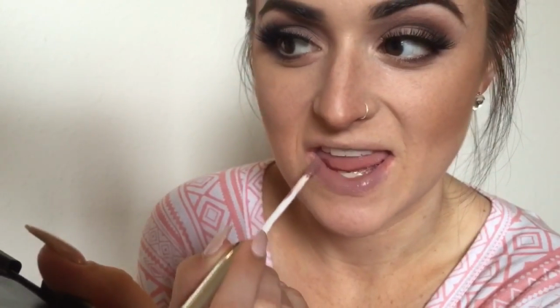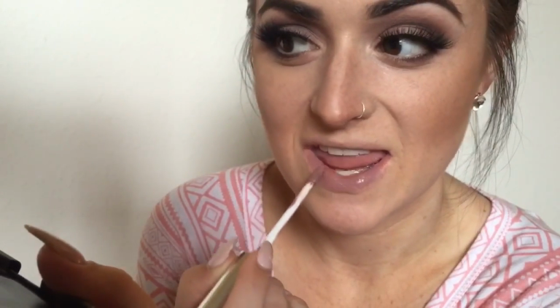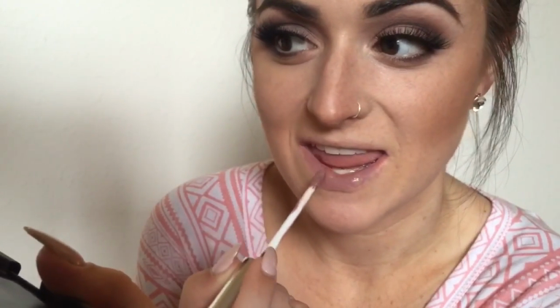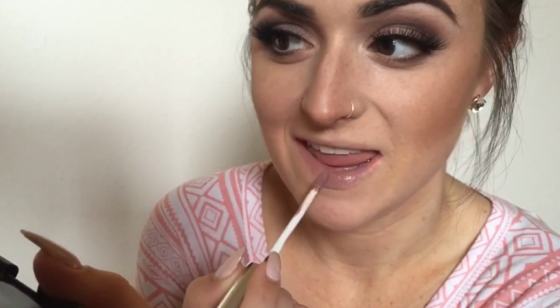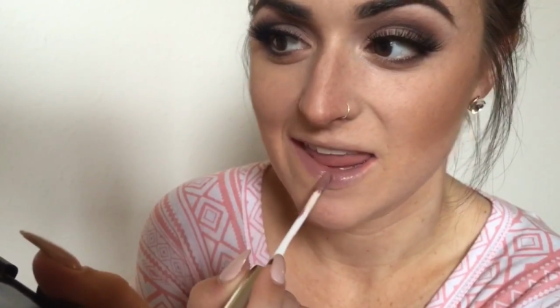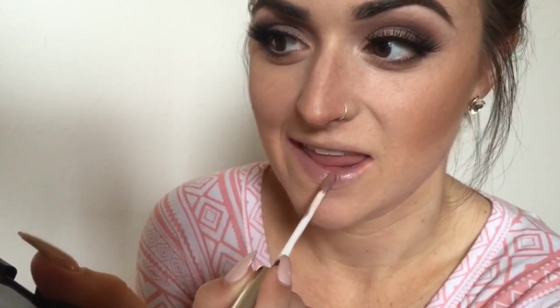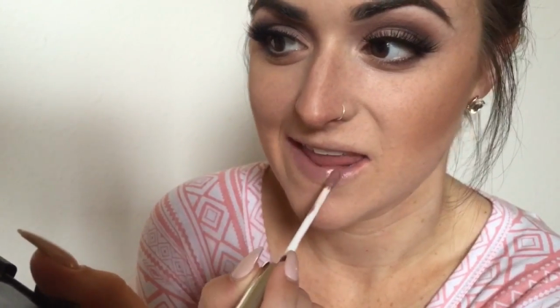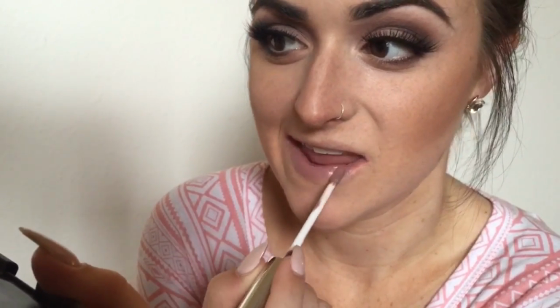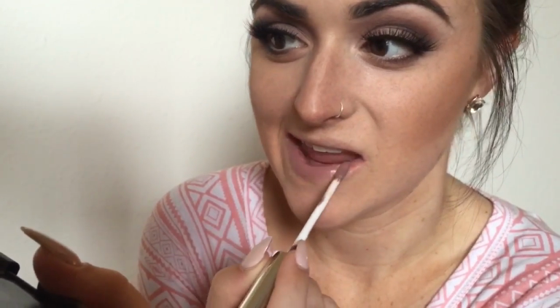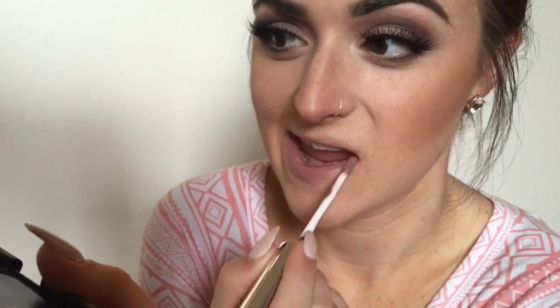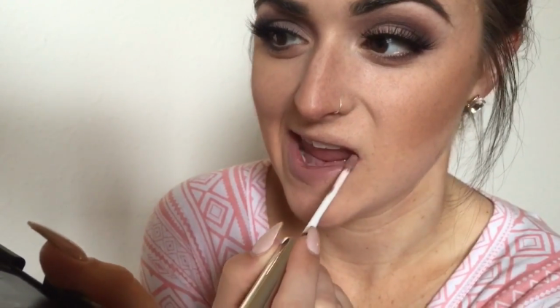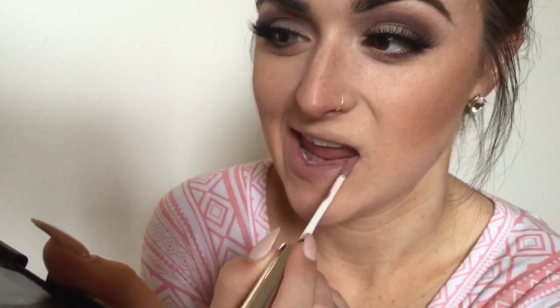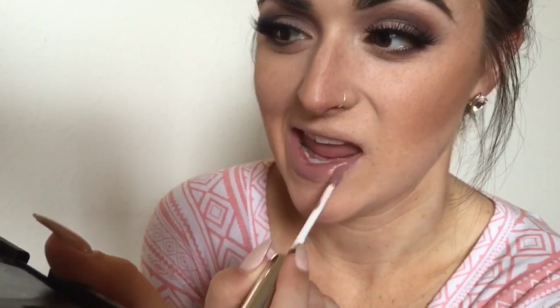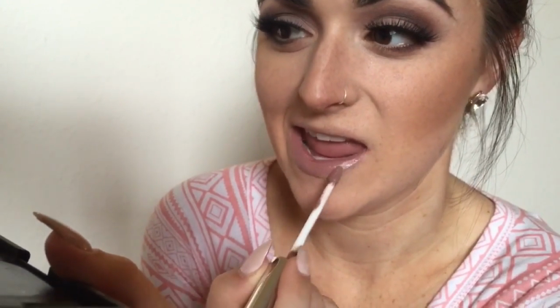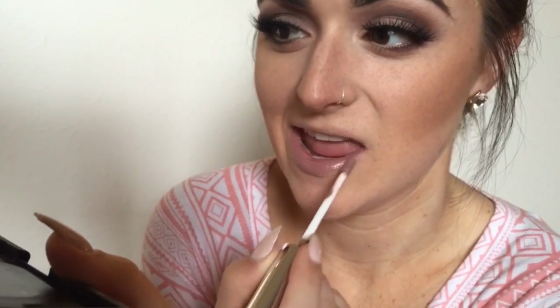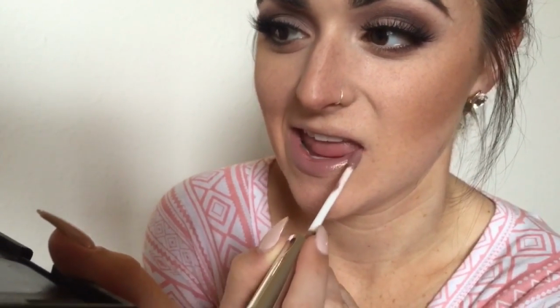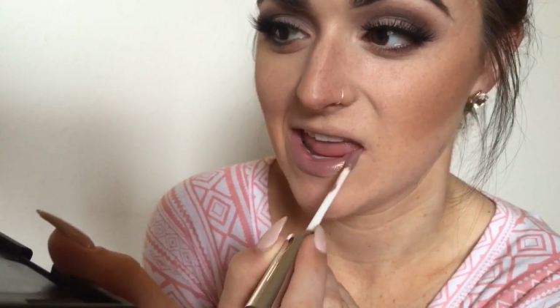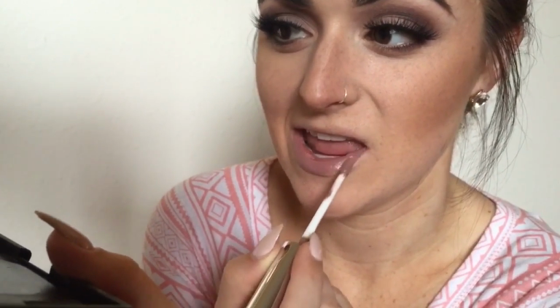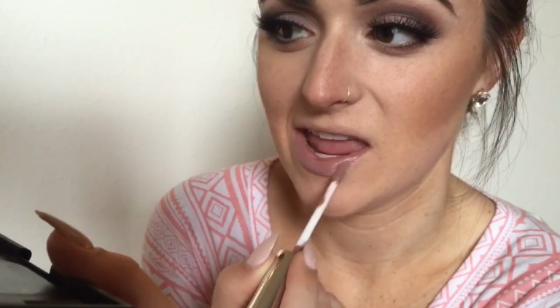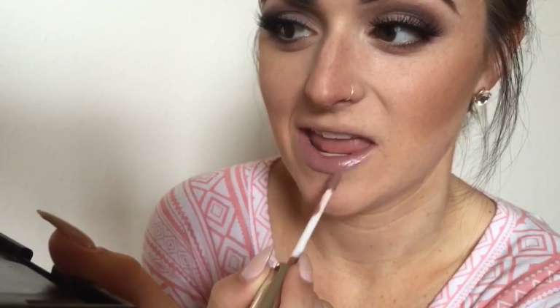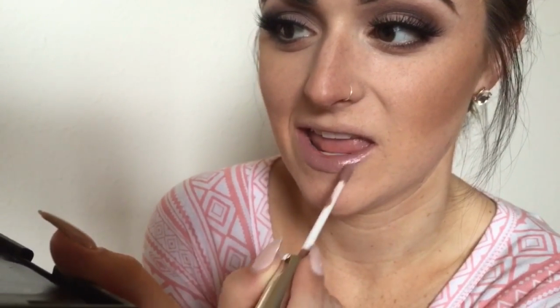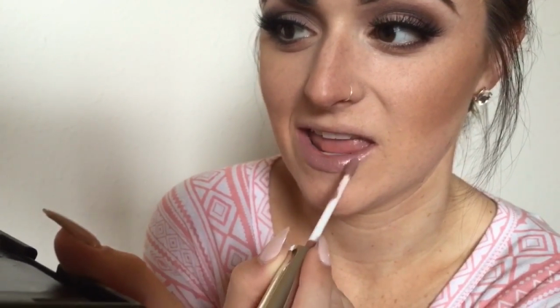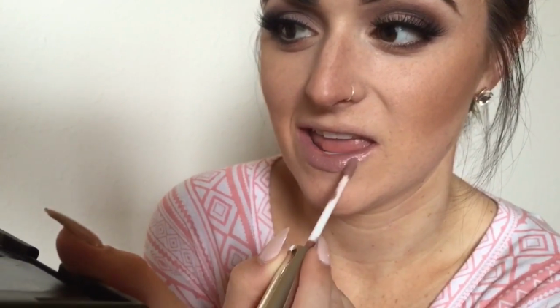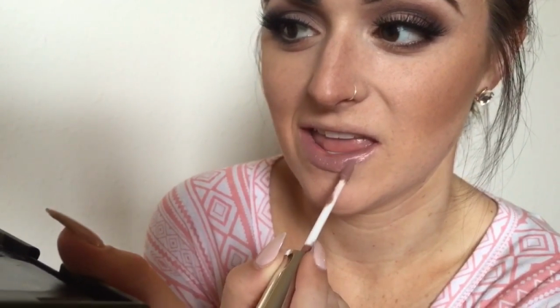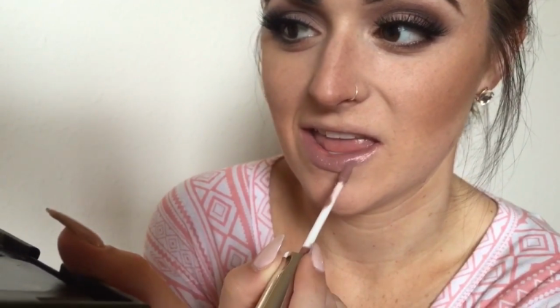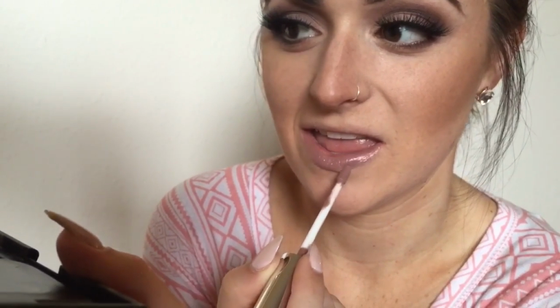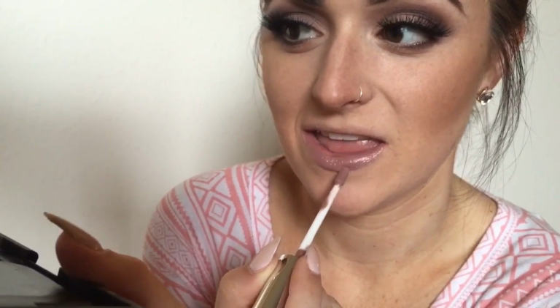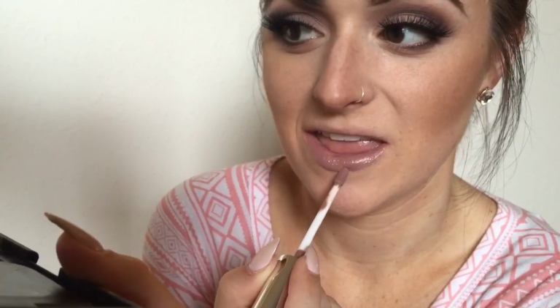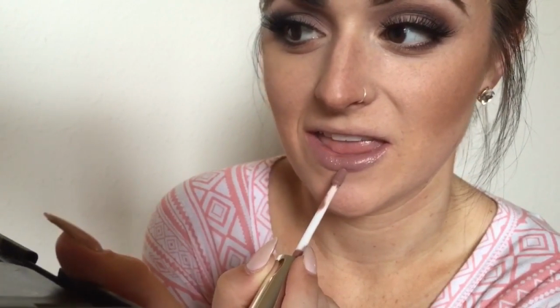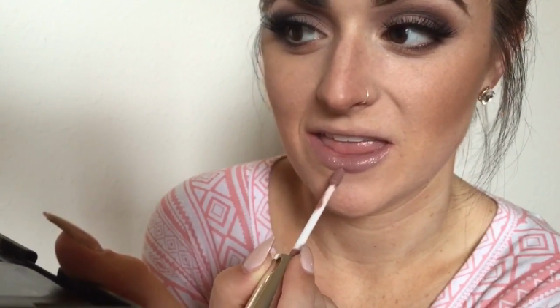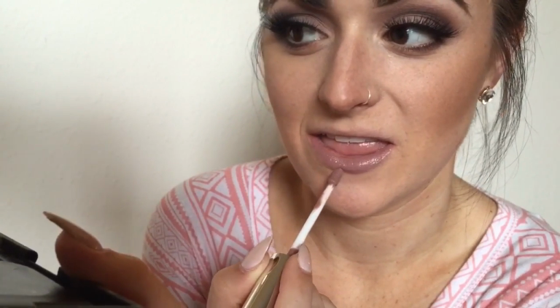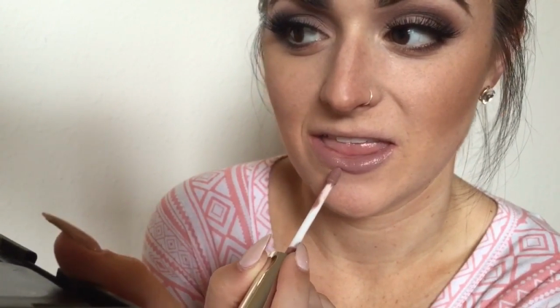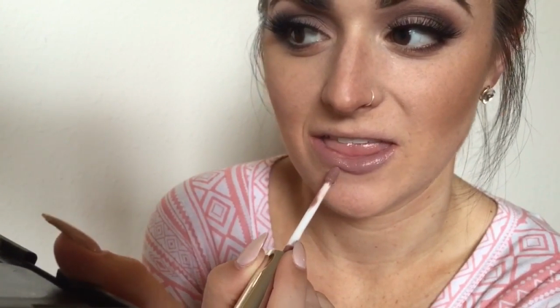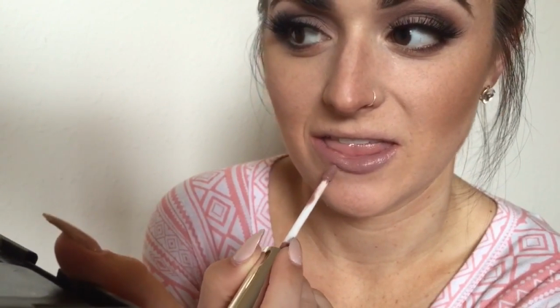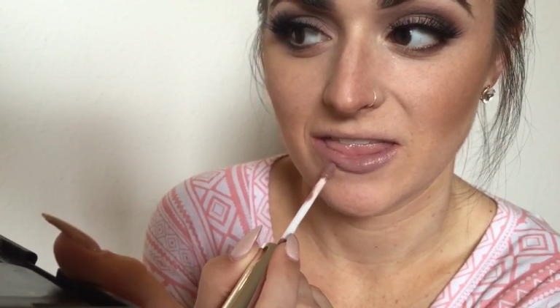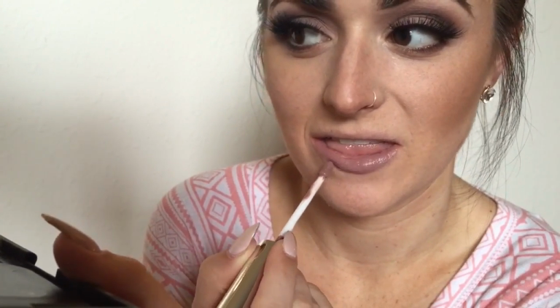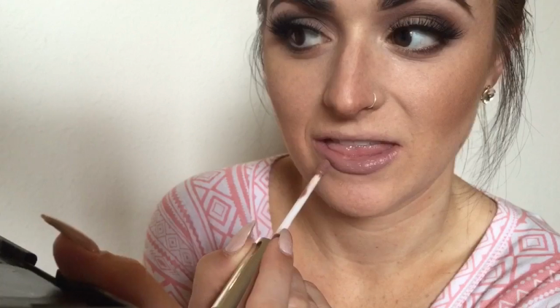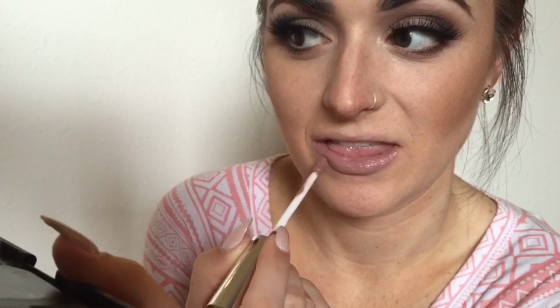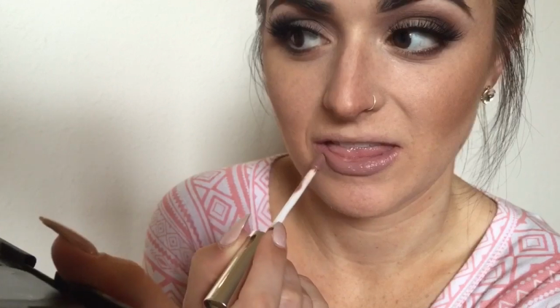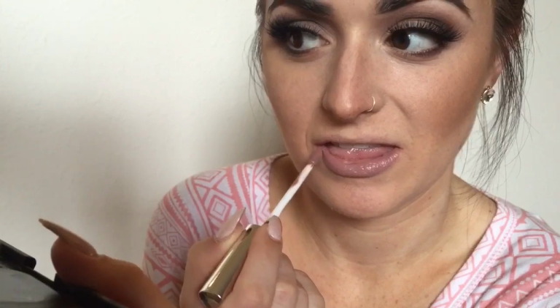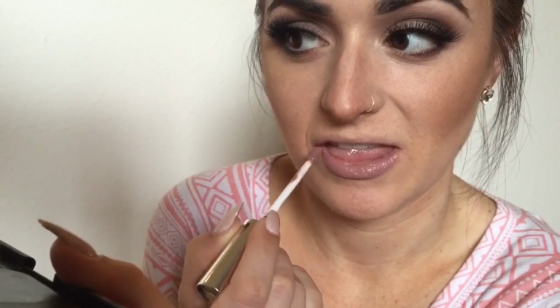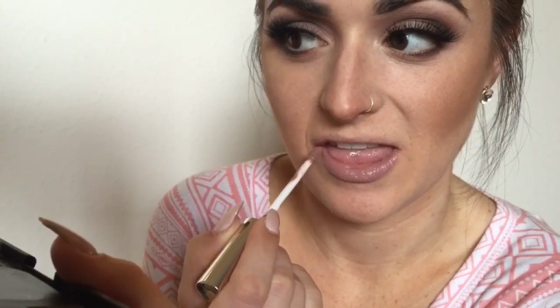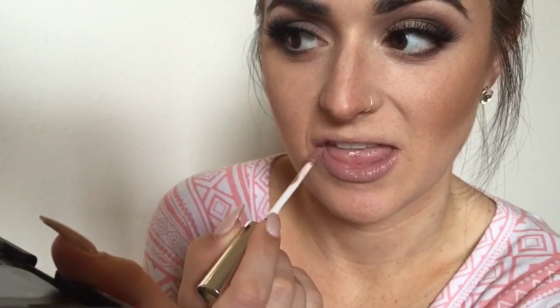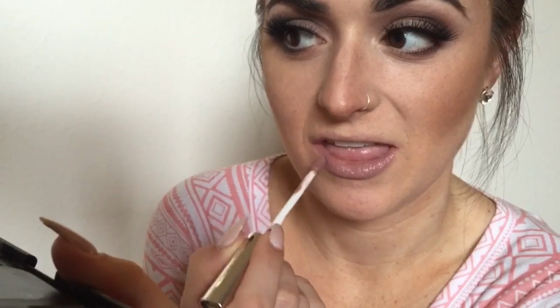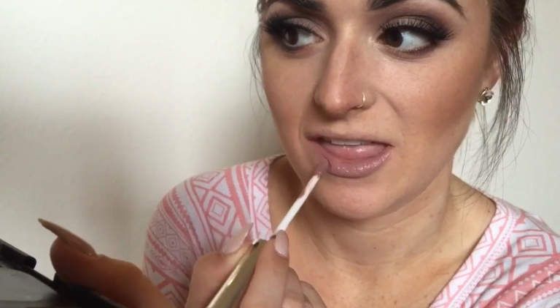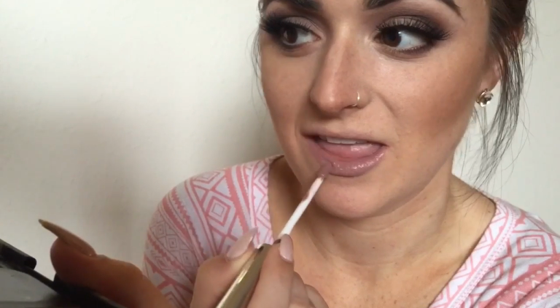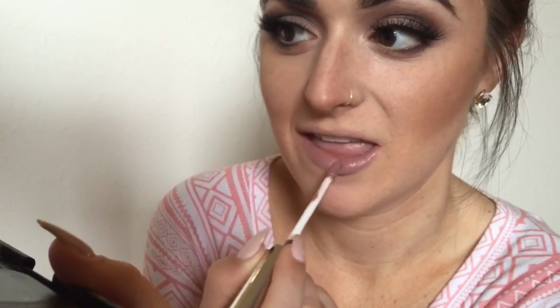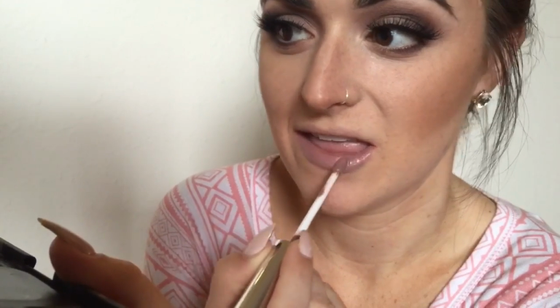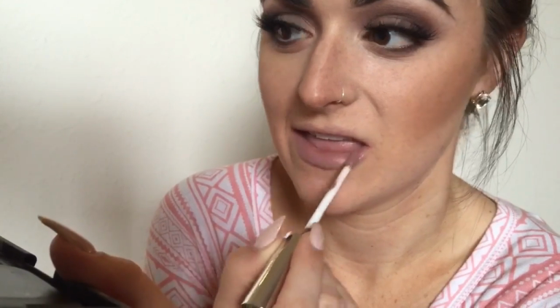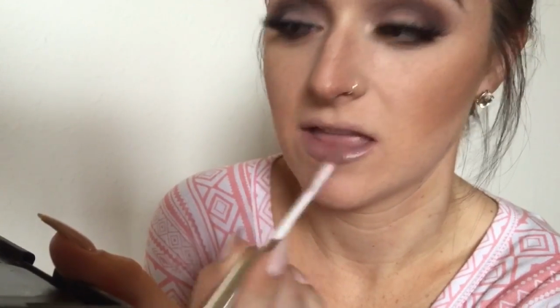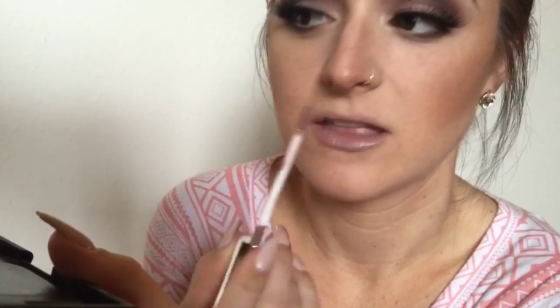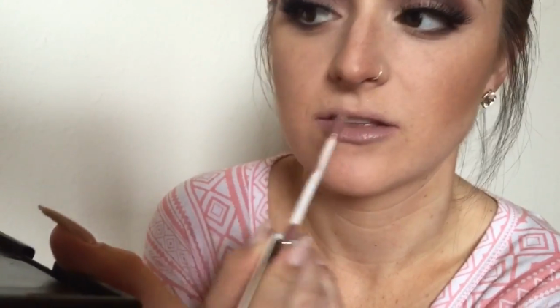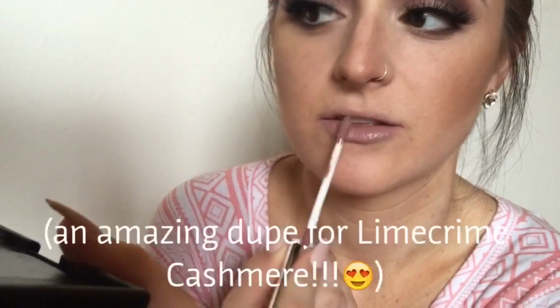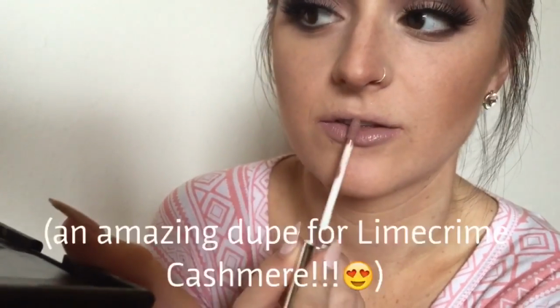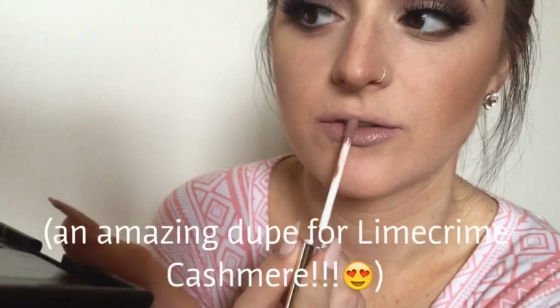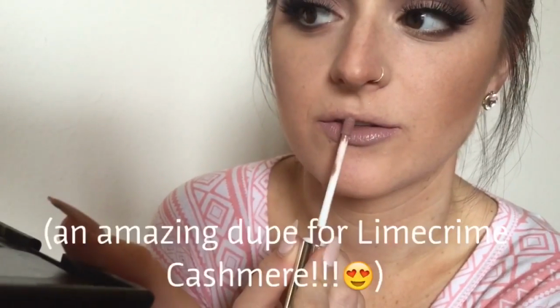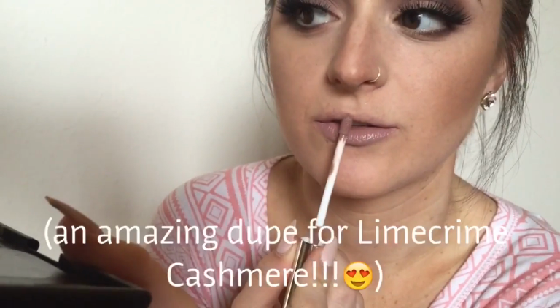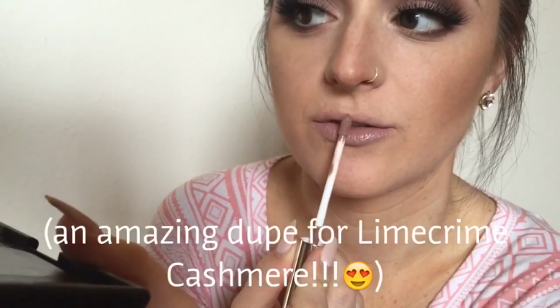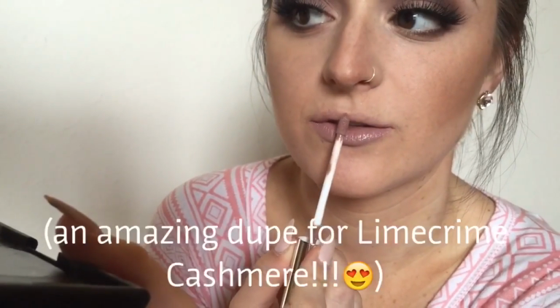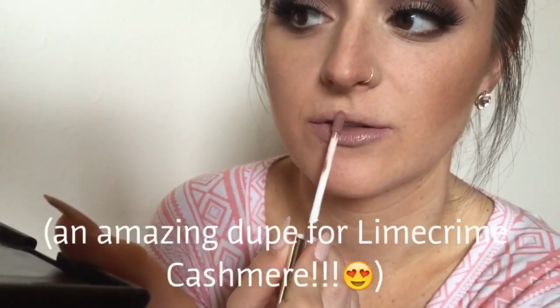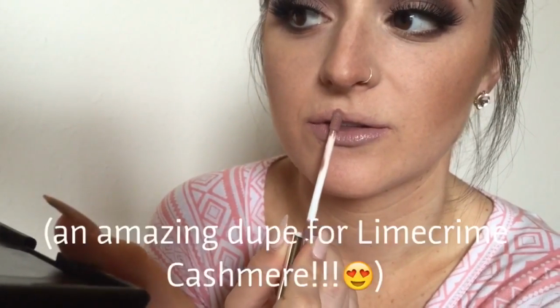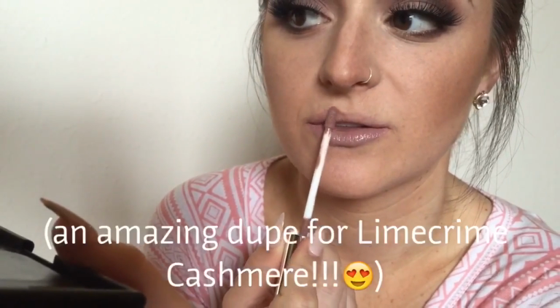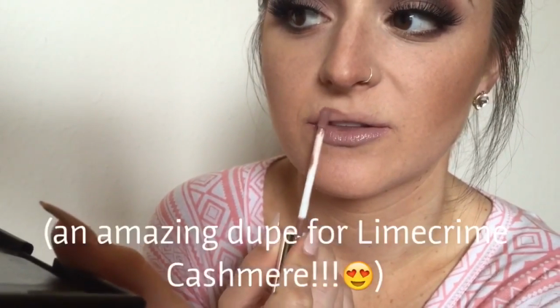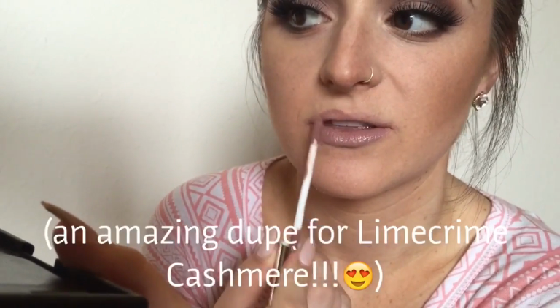This is one of the nude colors, and this is in the shade Trap, which is a really grayish, lavender toned liquid lipstick.